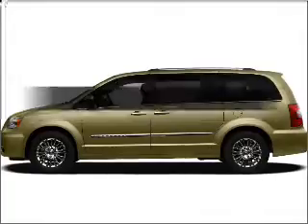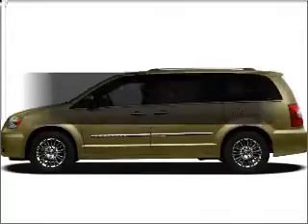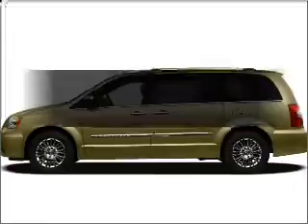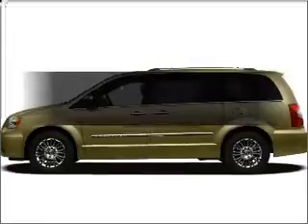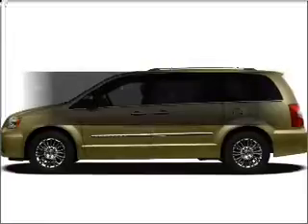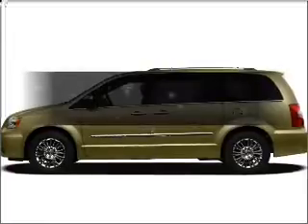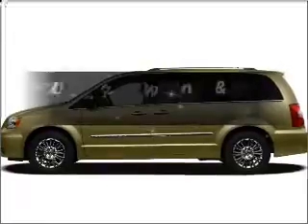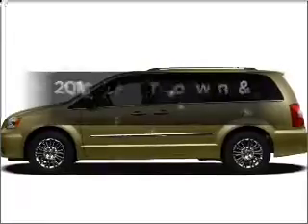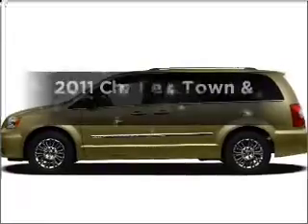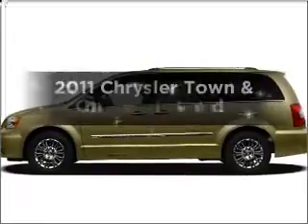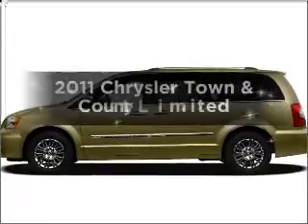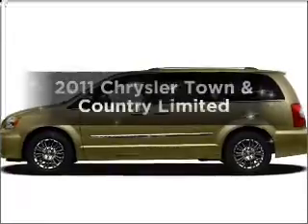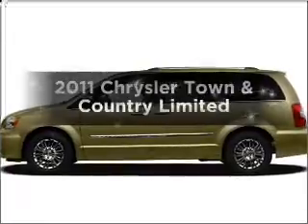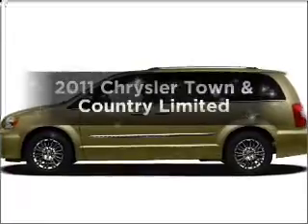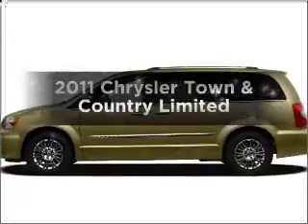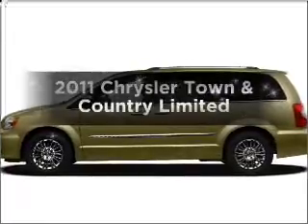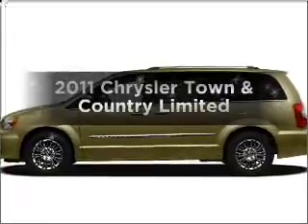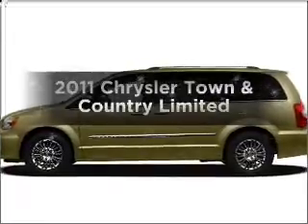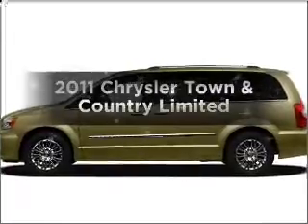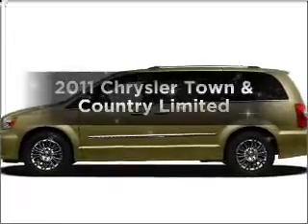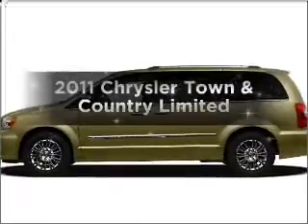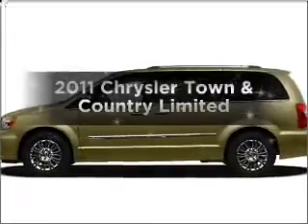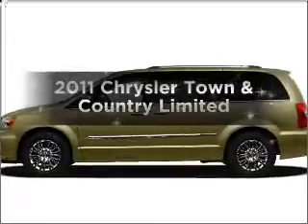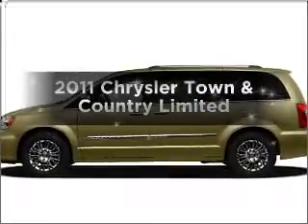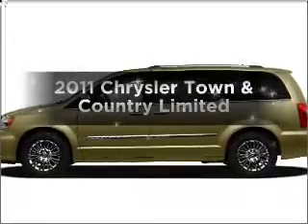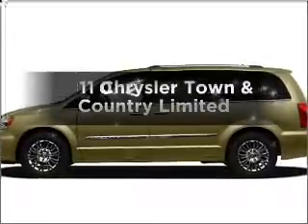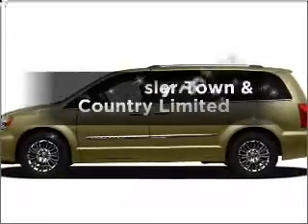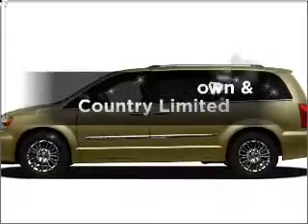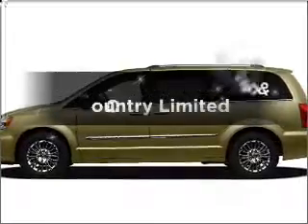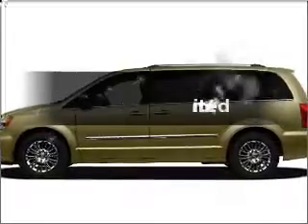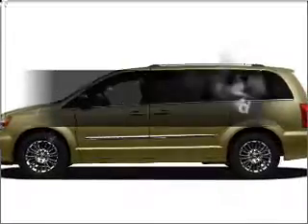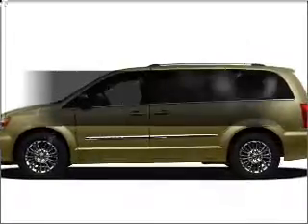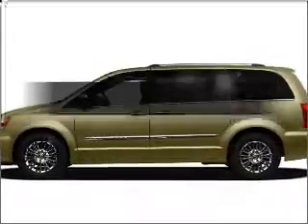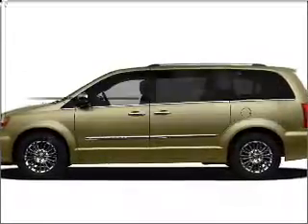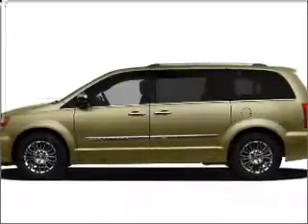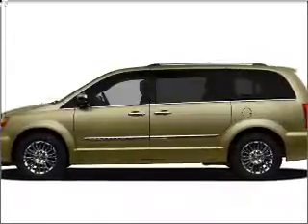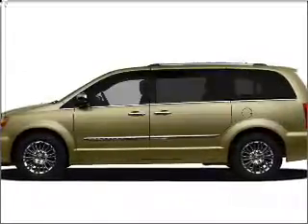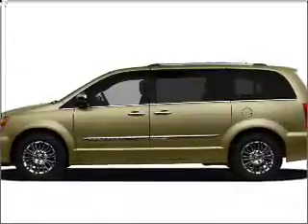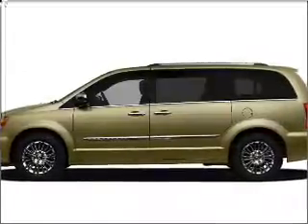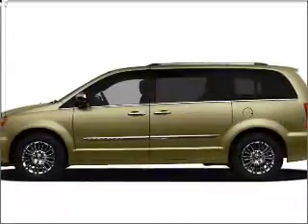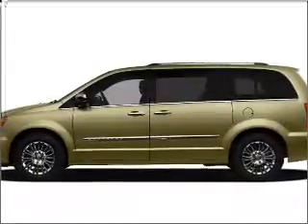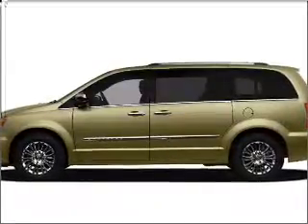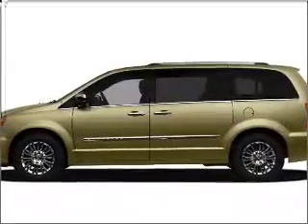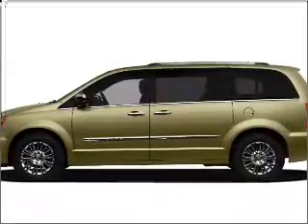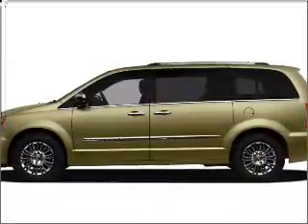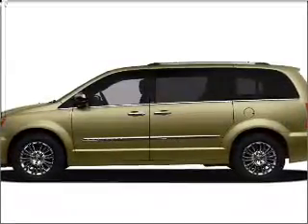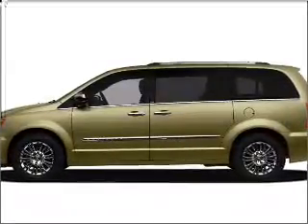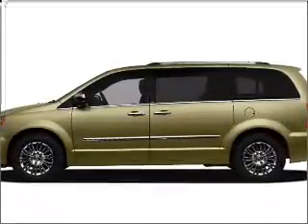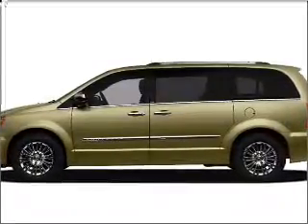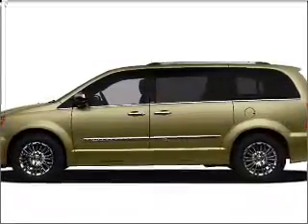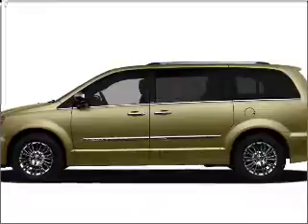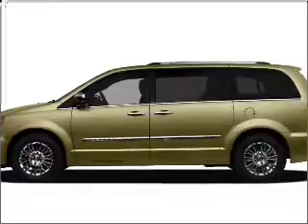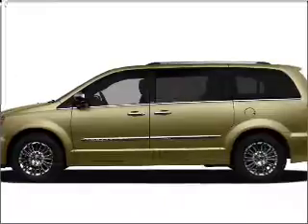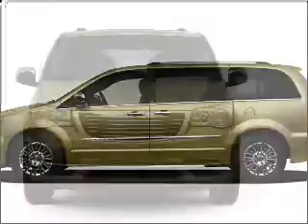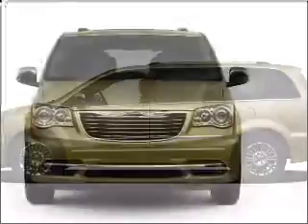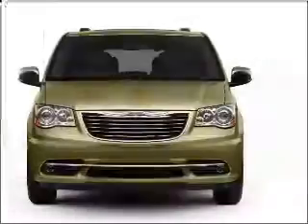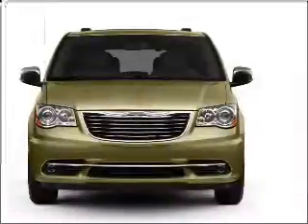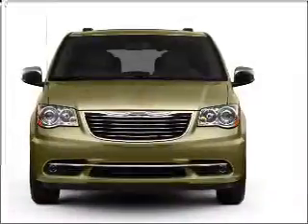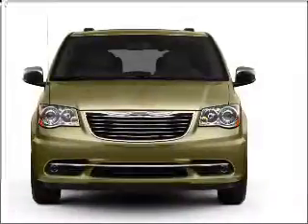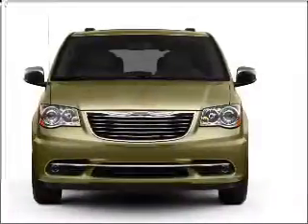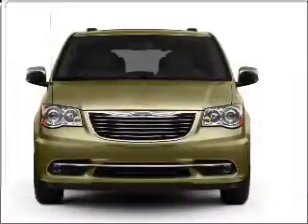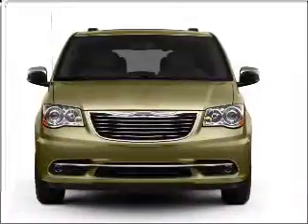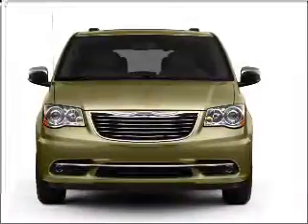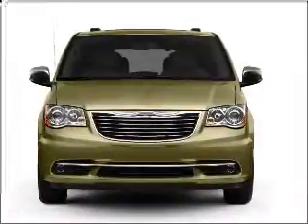Get noticed in this 2011 Chrysler Town and Country. Travel the roads in style and comfort in this great vehicle.